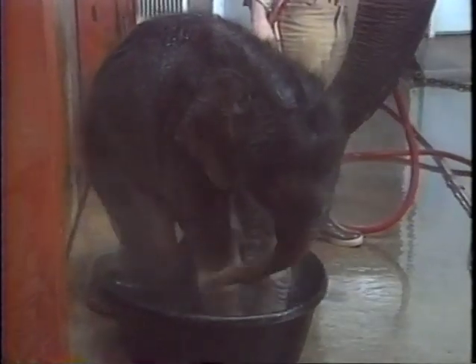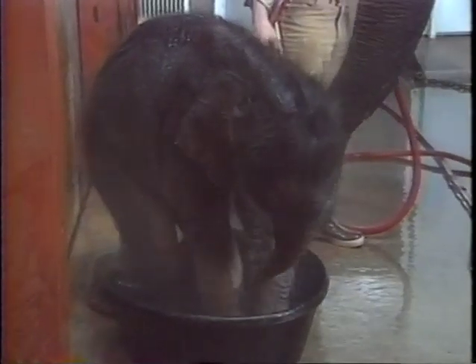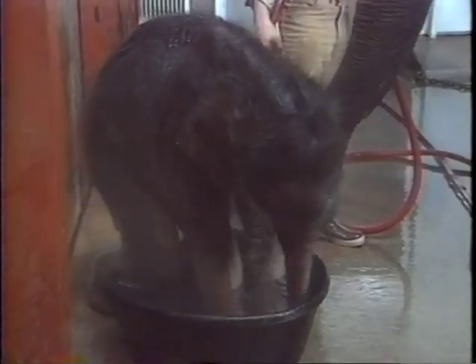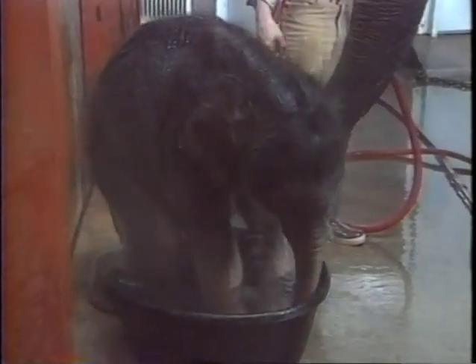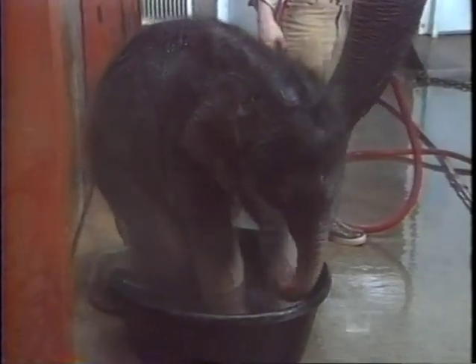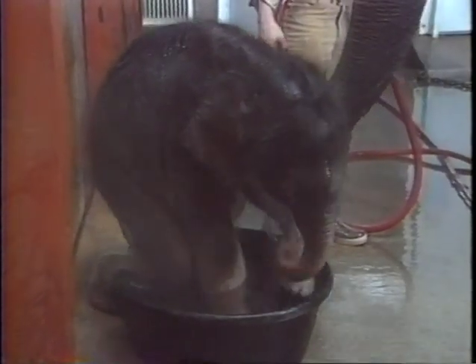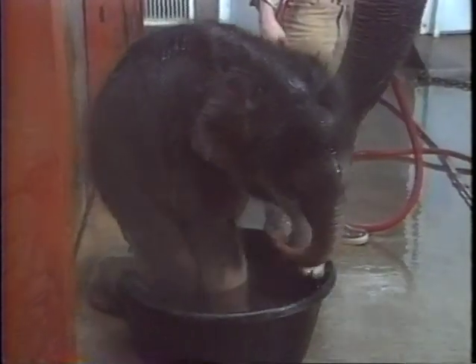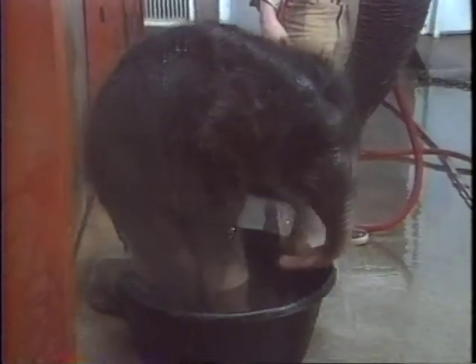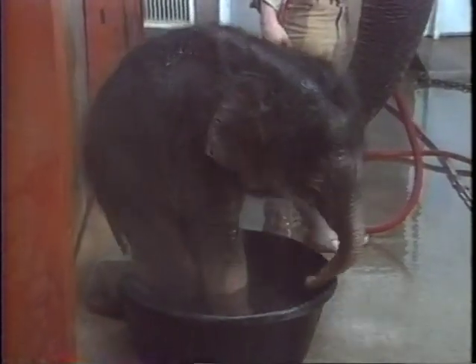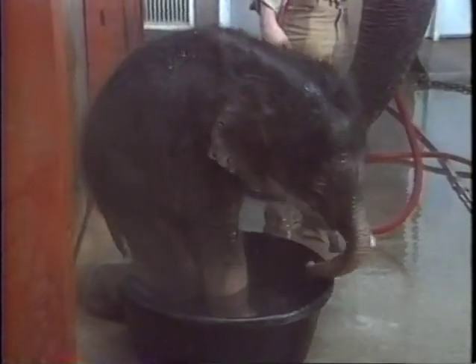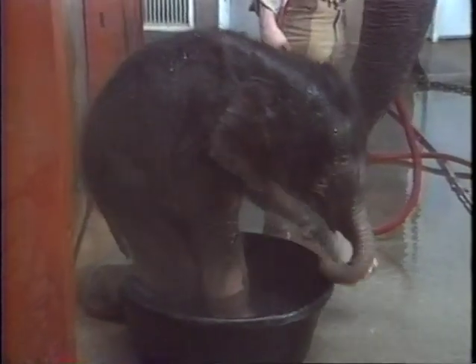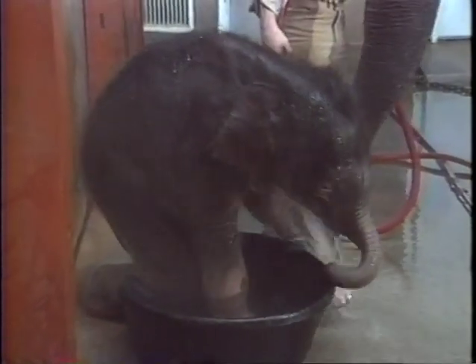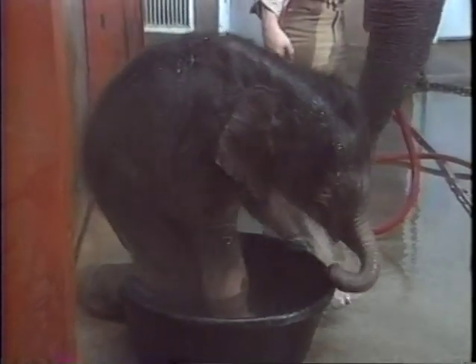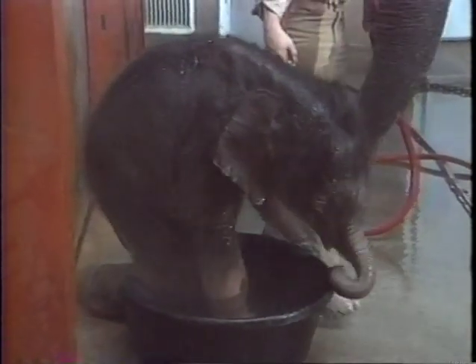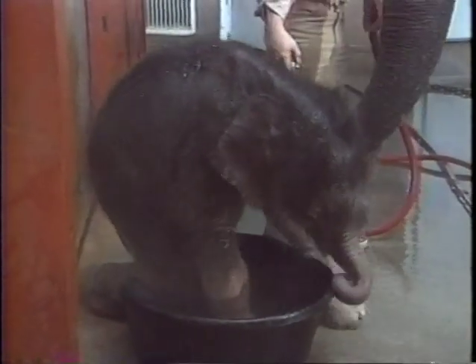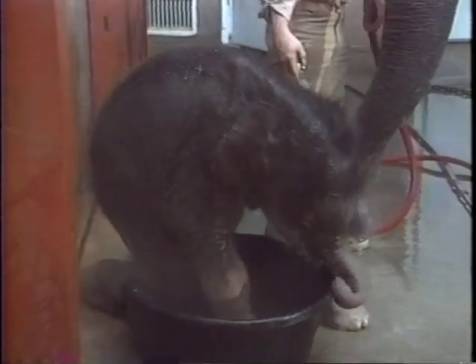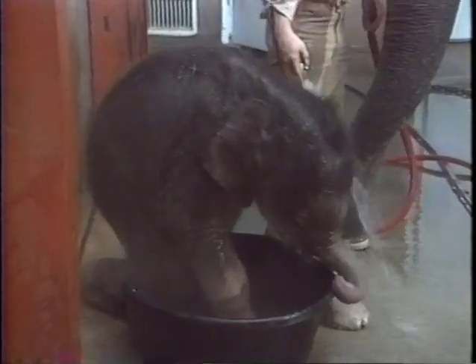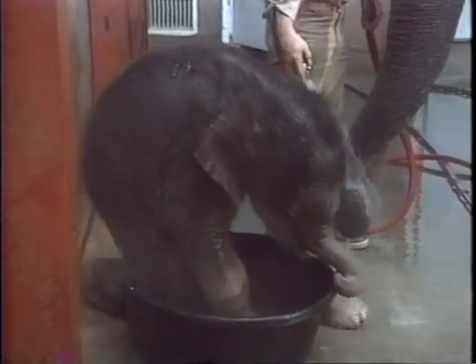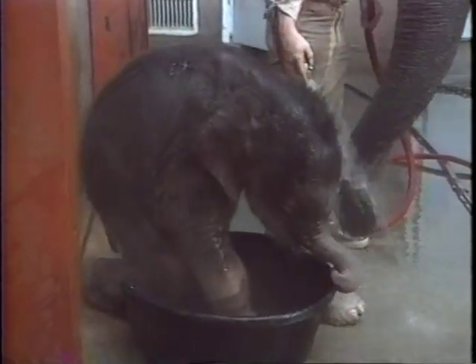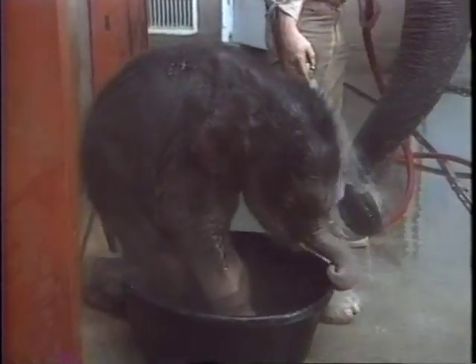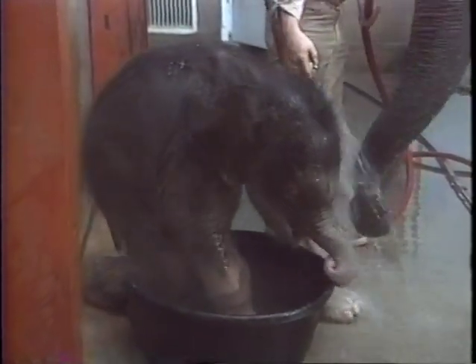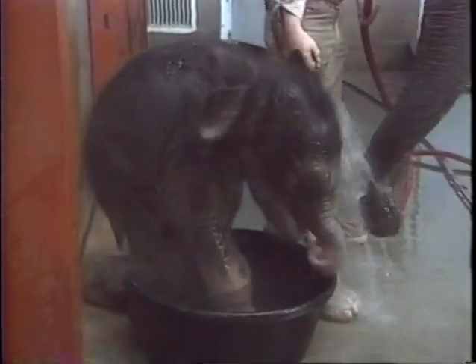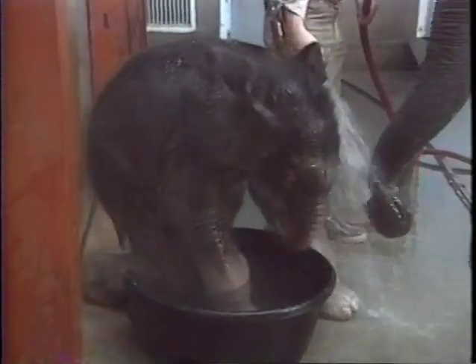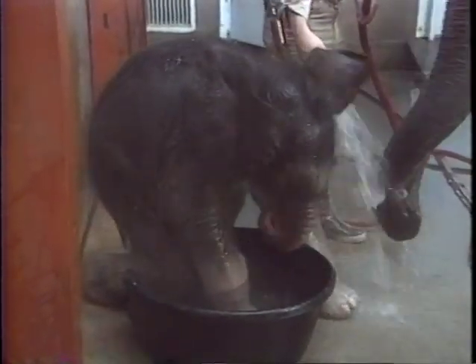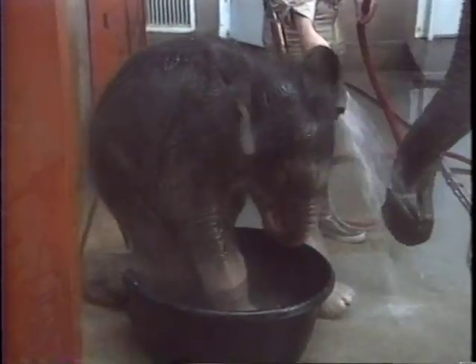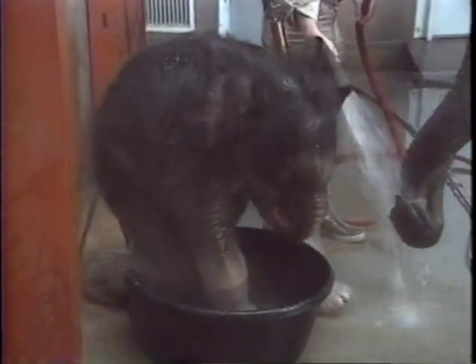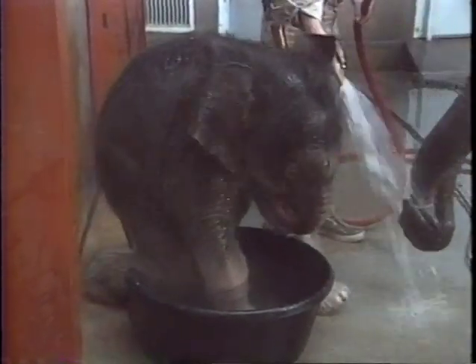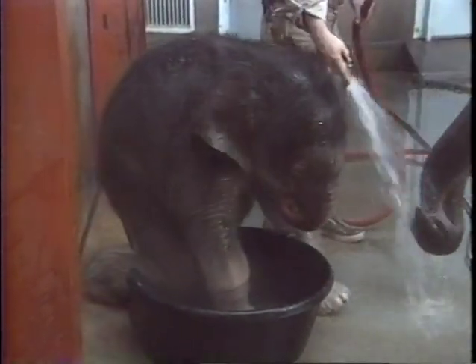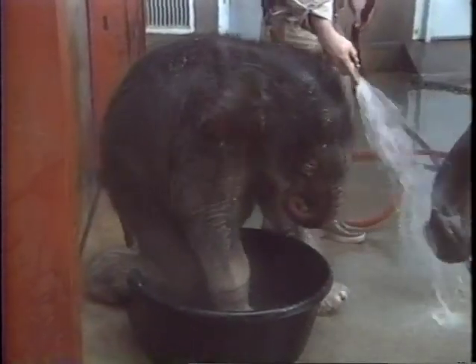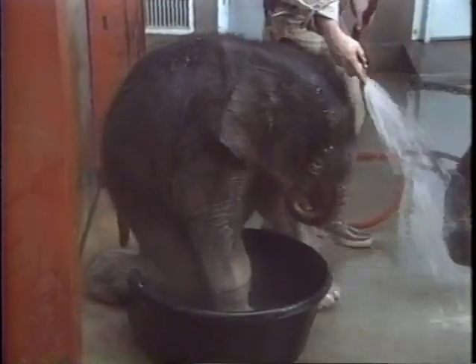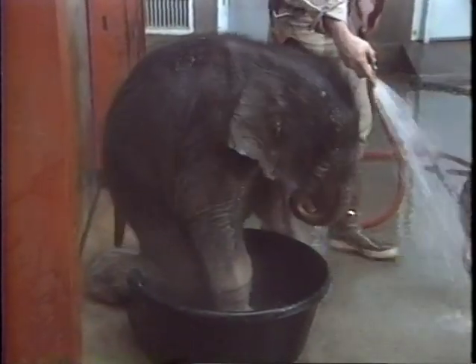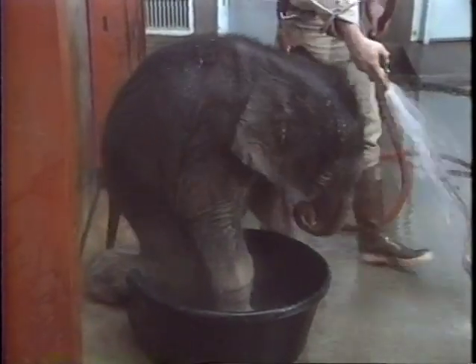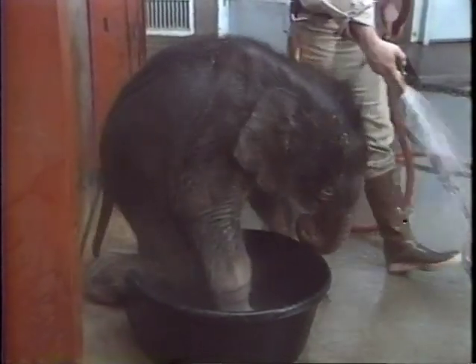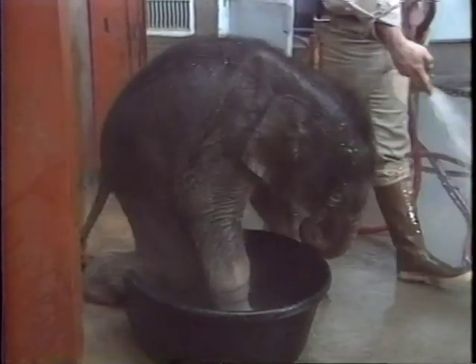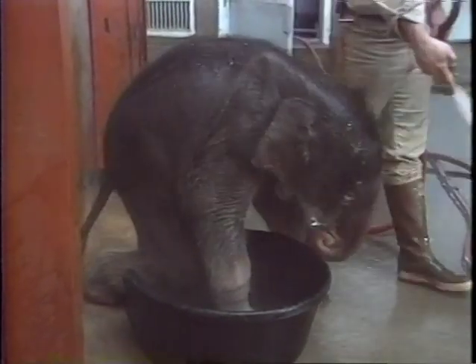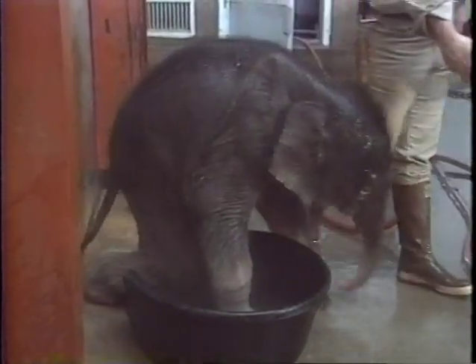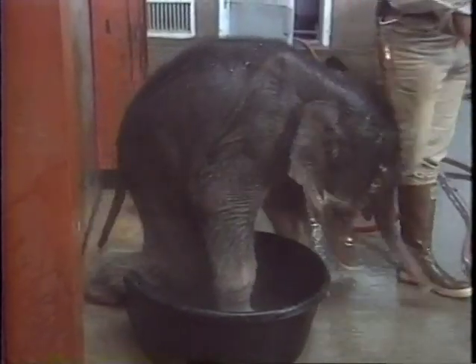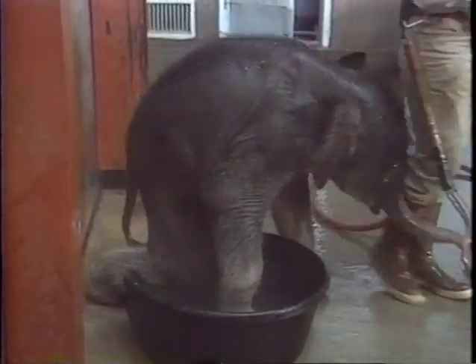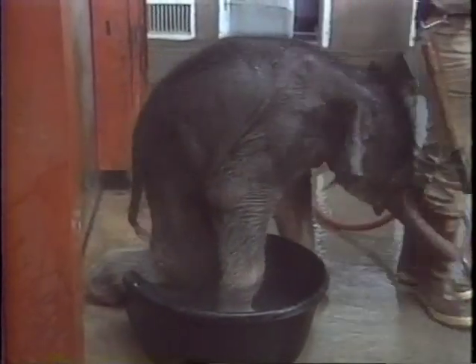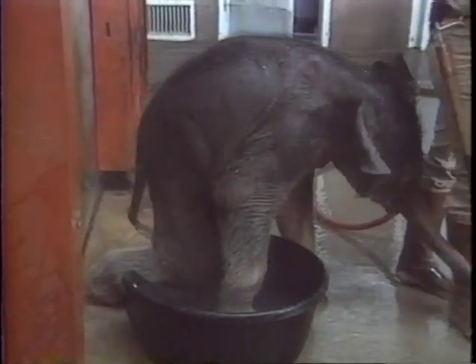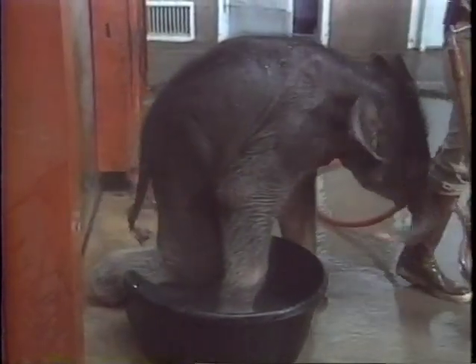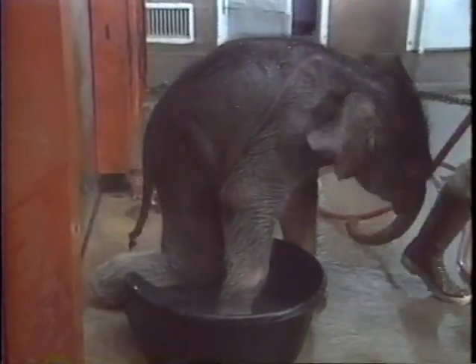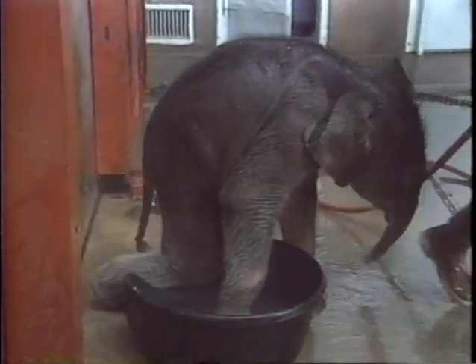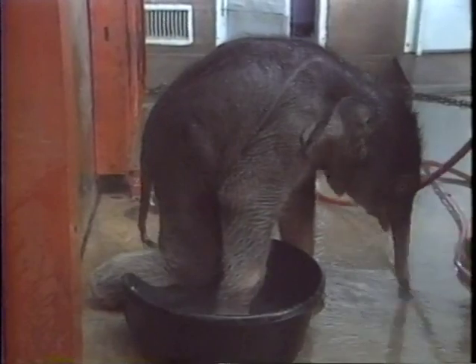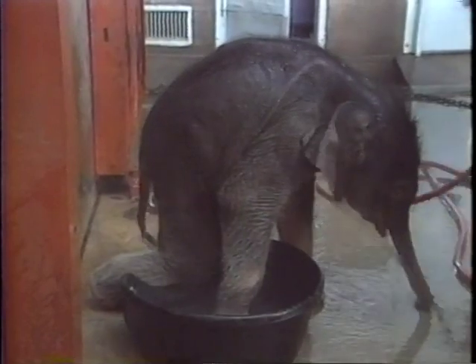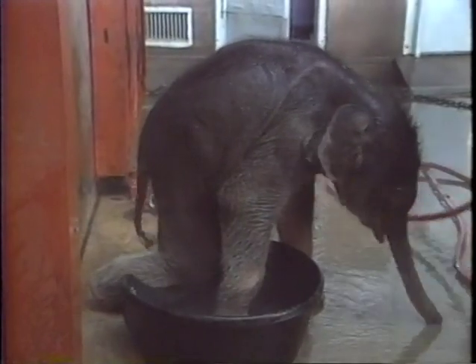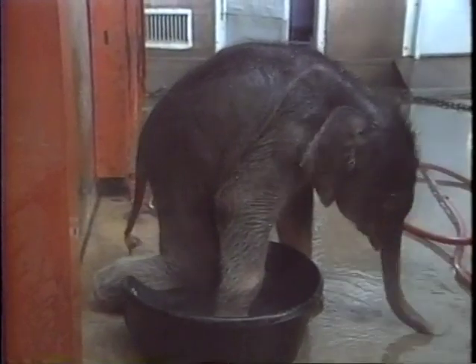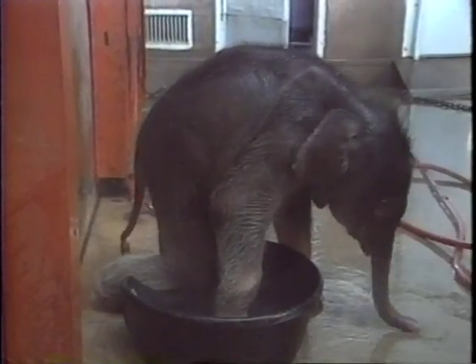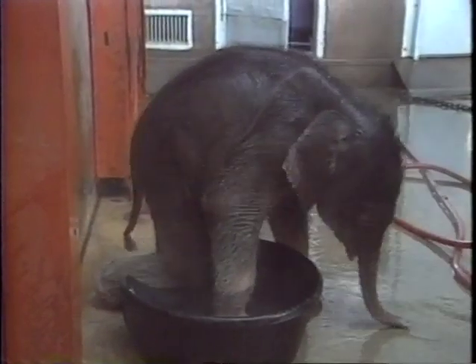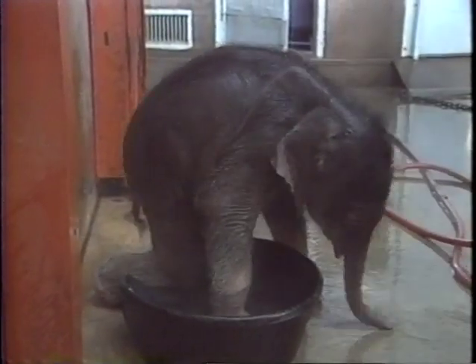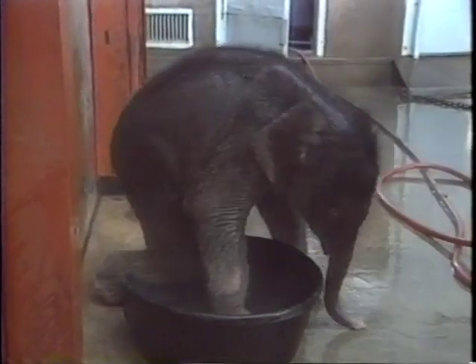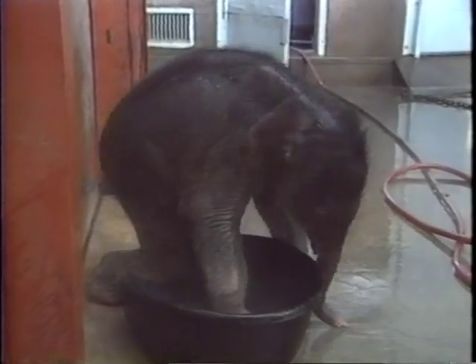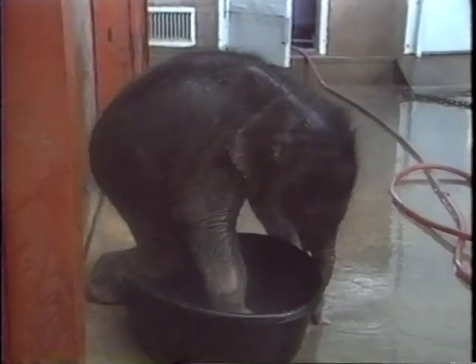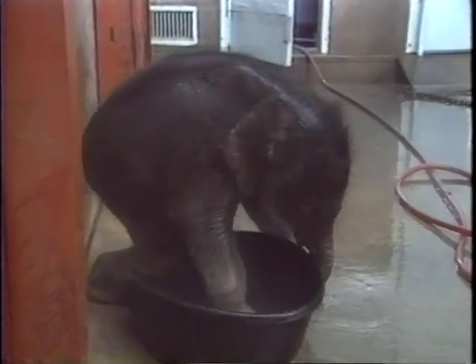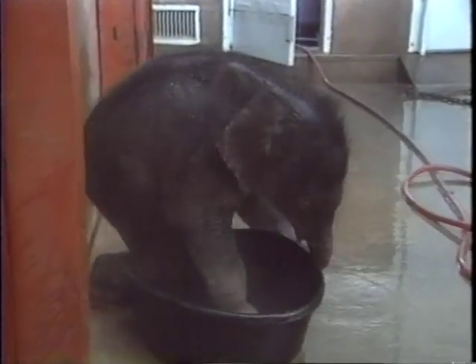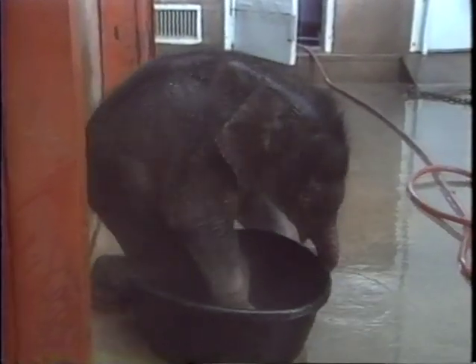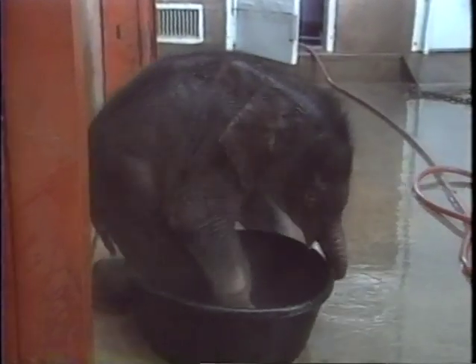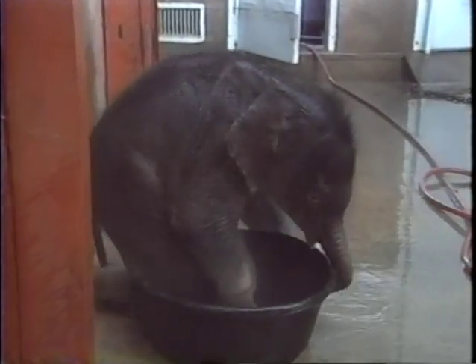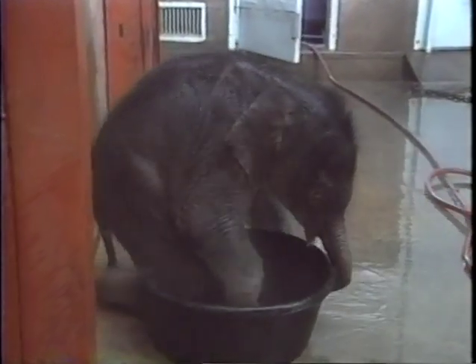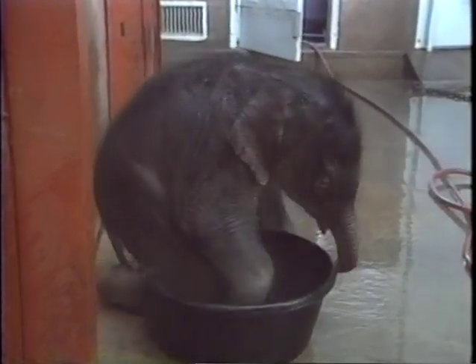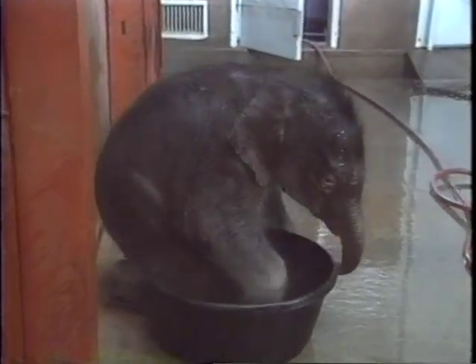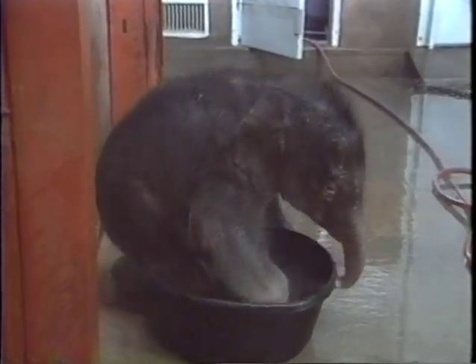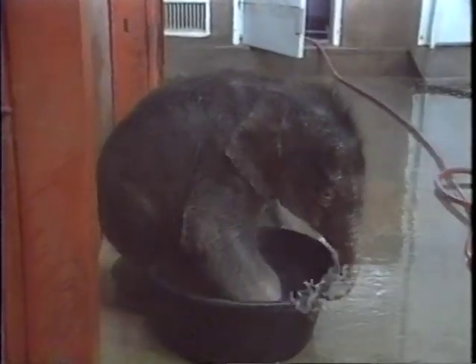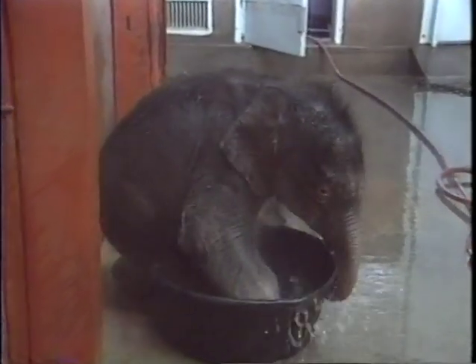The keepers don't mind facing this early problem. They know Raja will learn in time. They're just happy to have a baby elephant. For many years, it seemed like that might never happen.